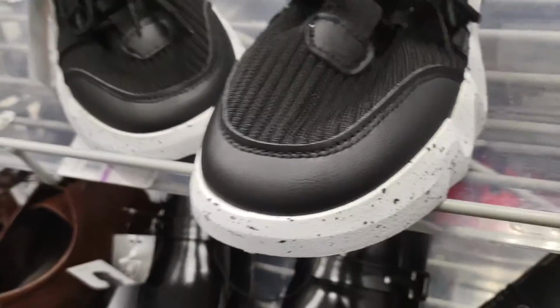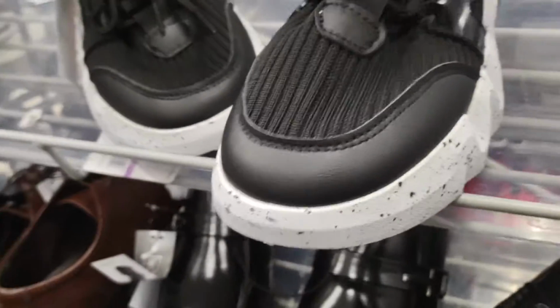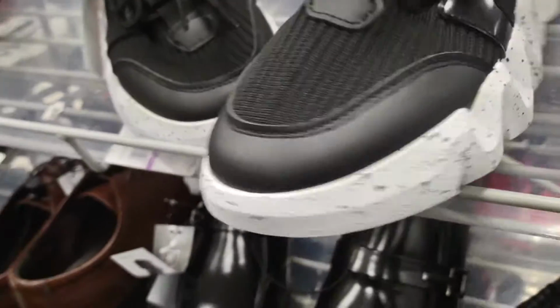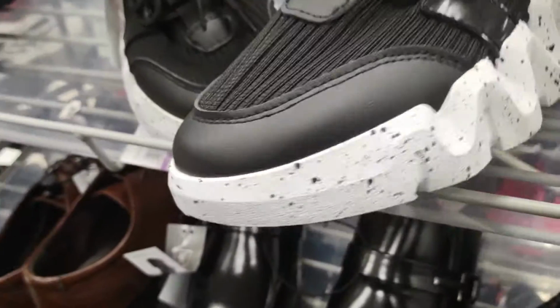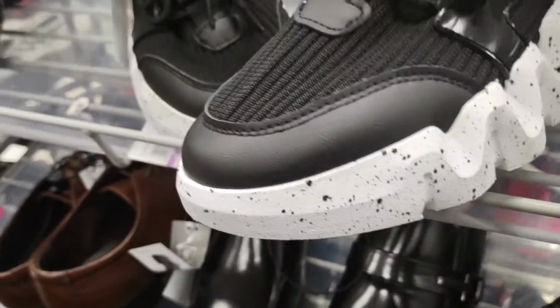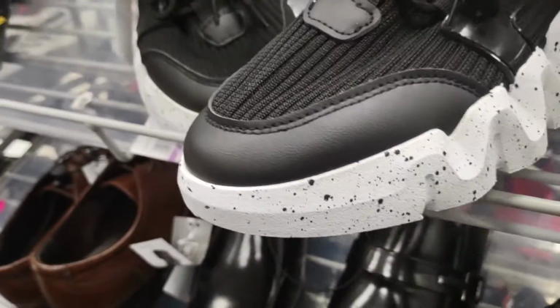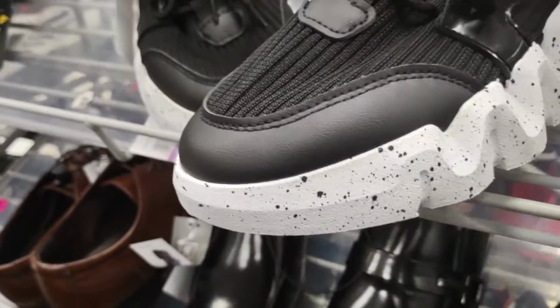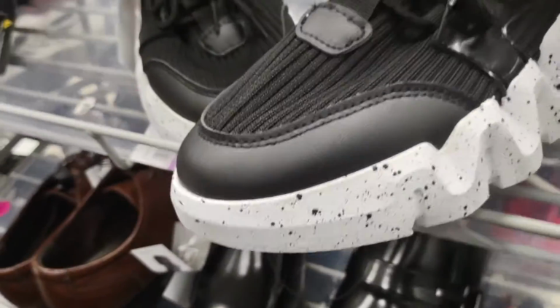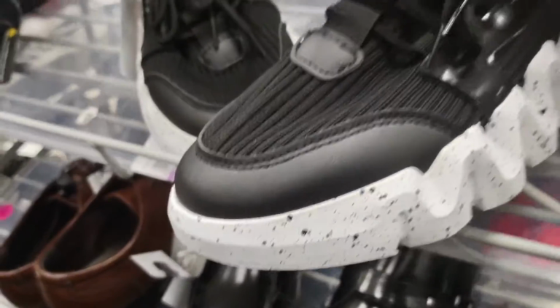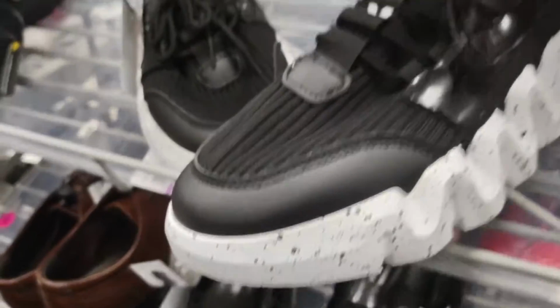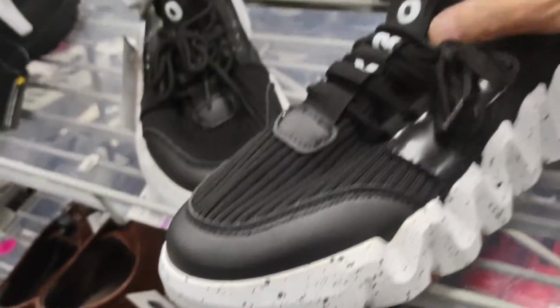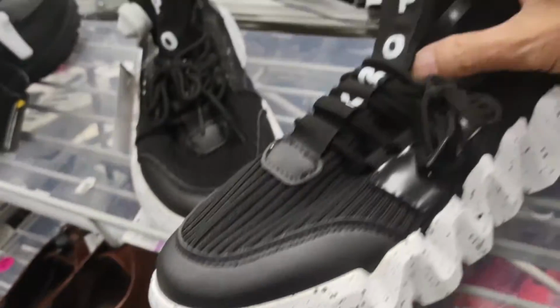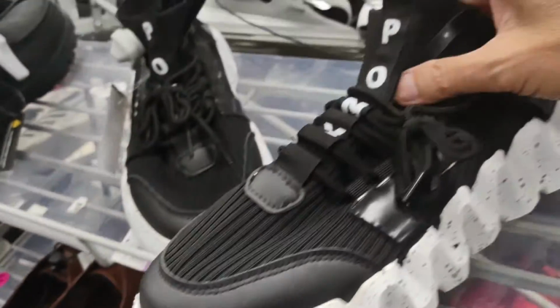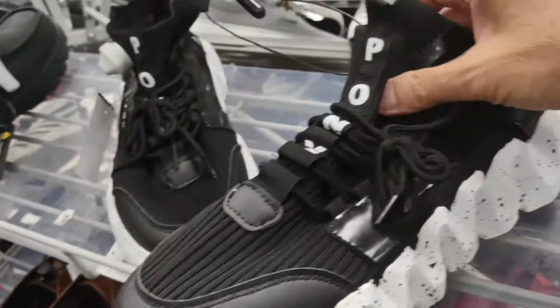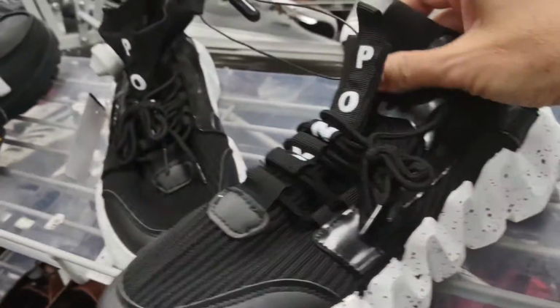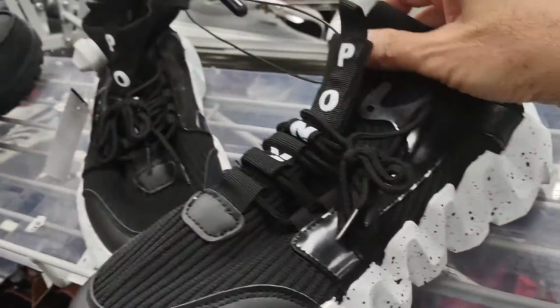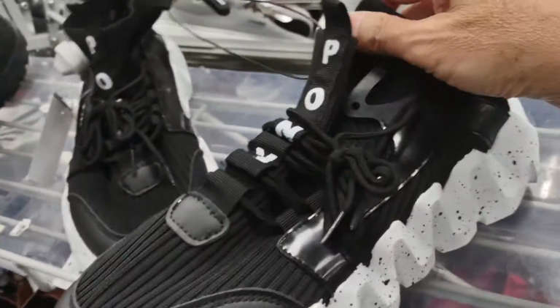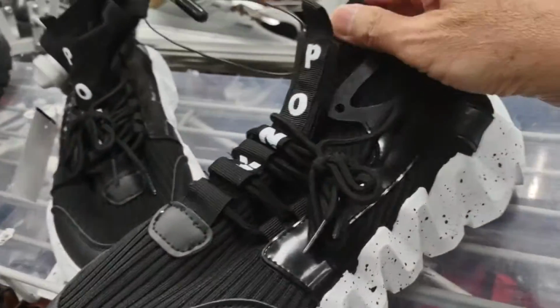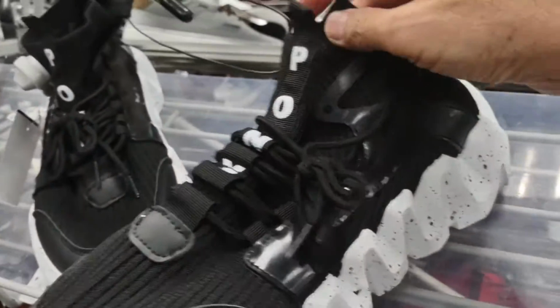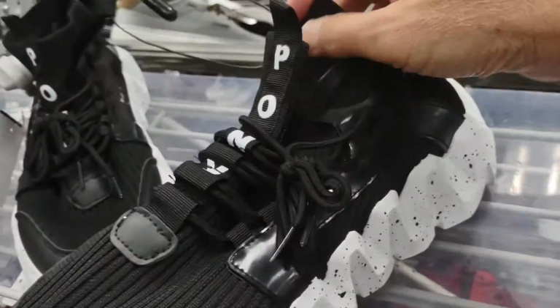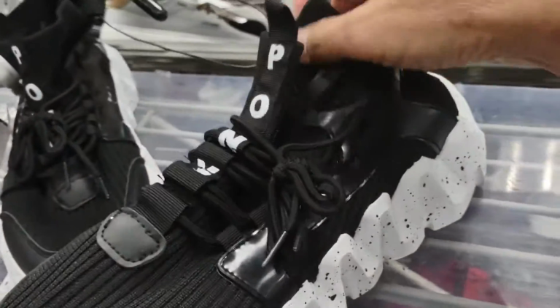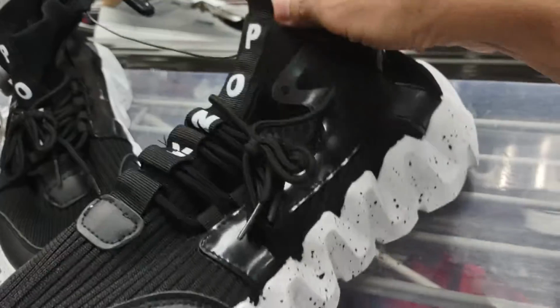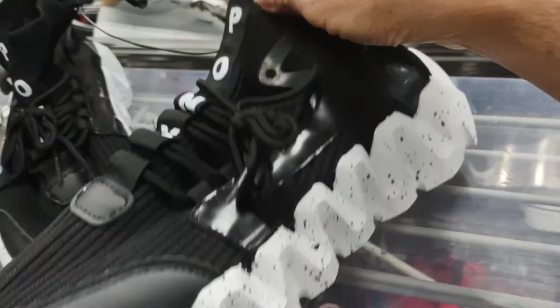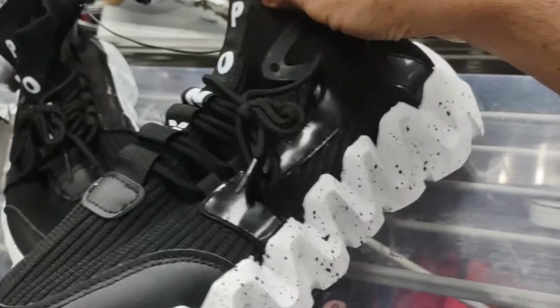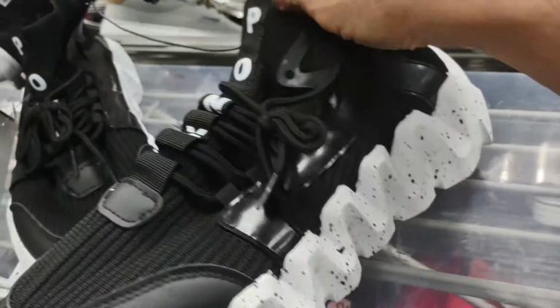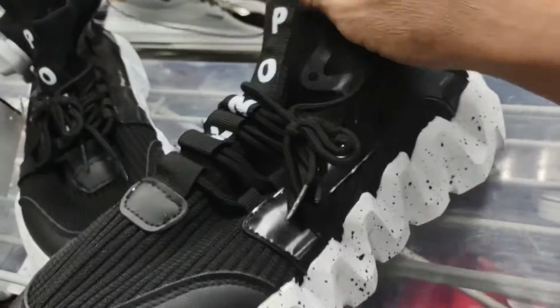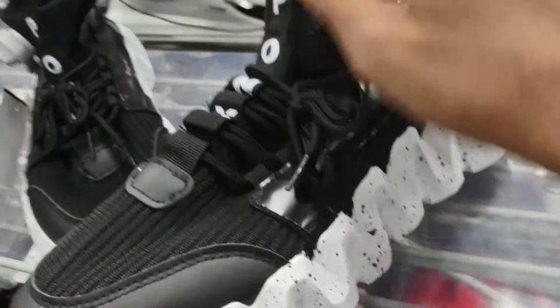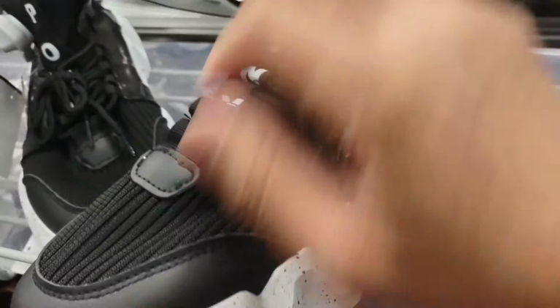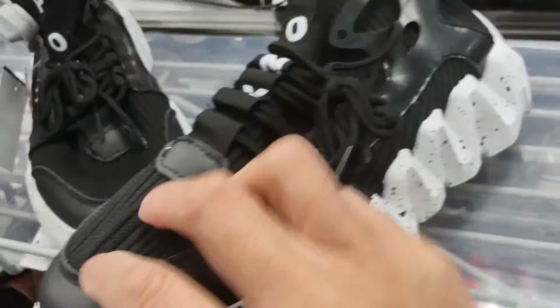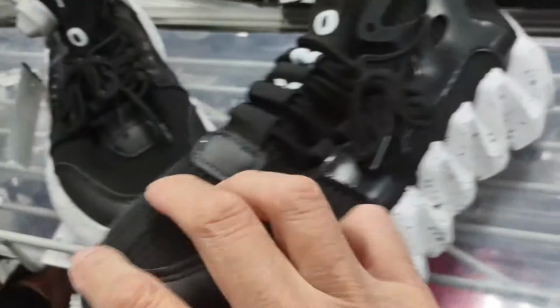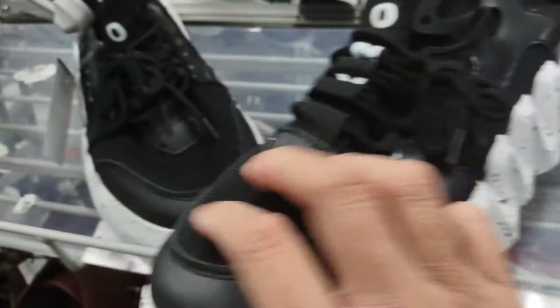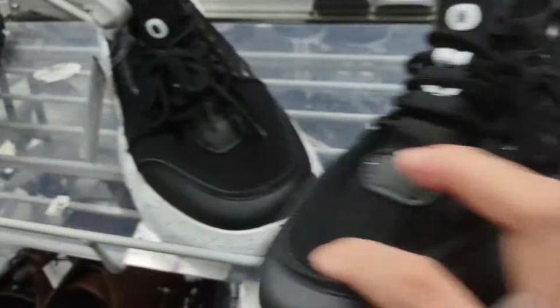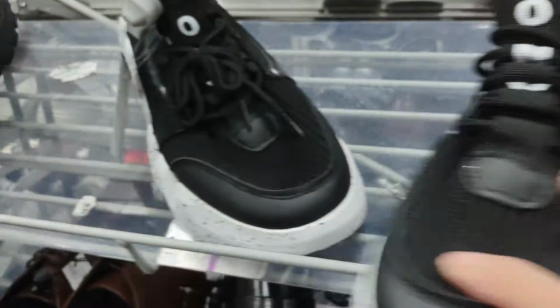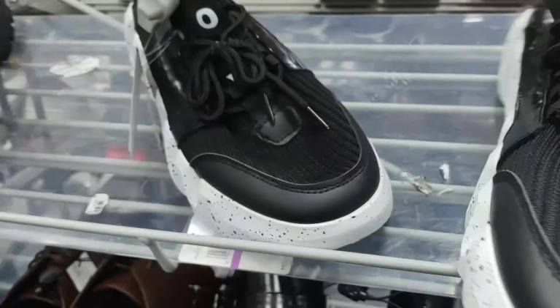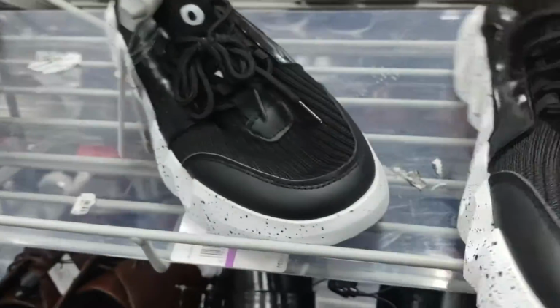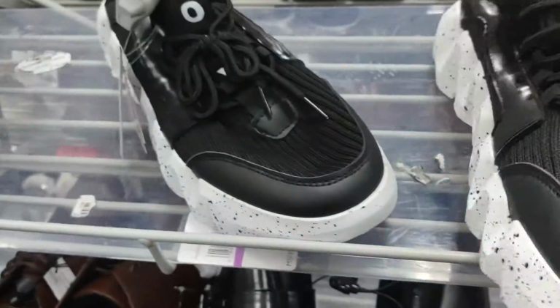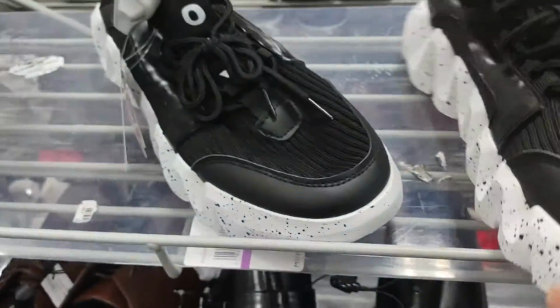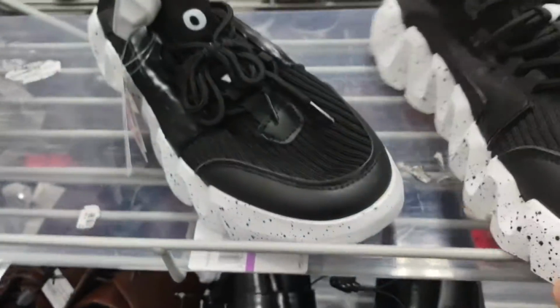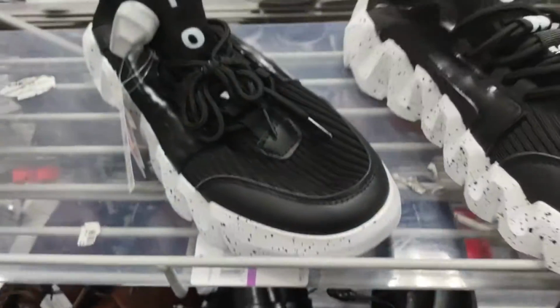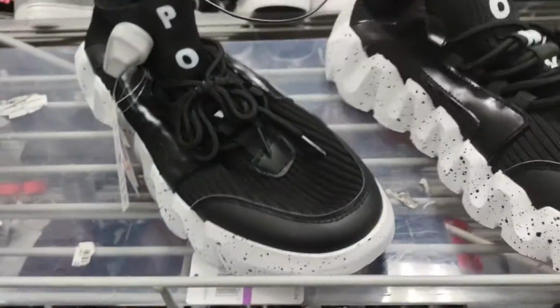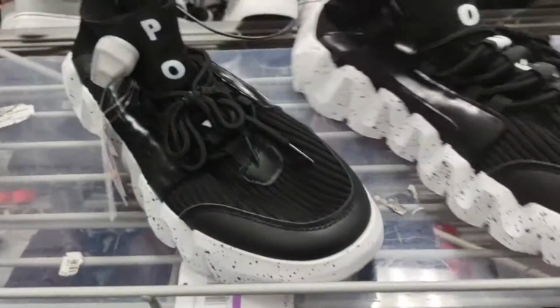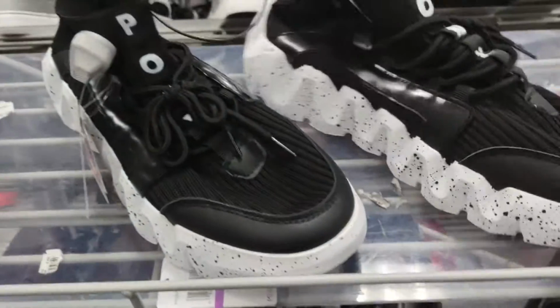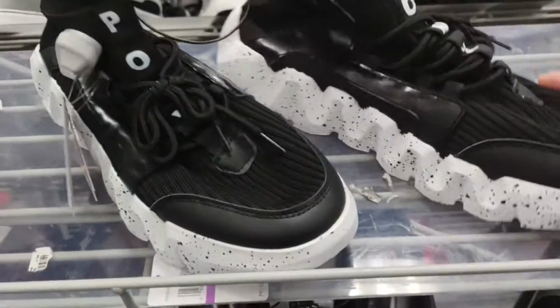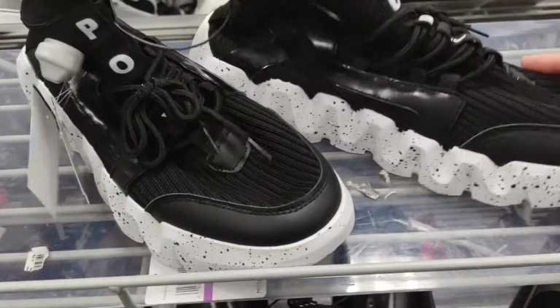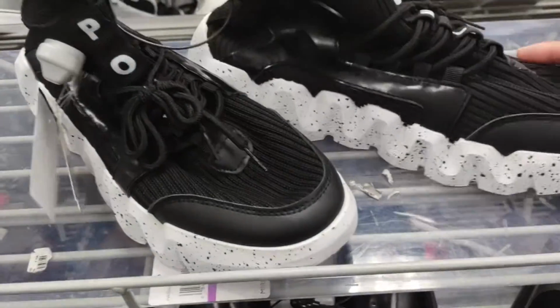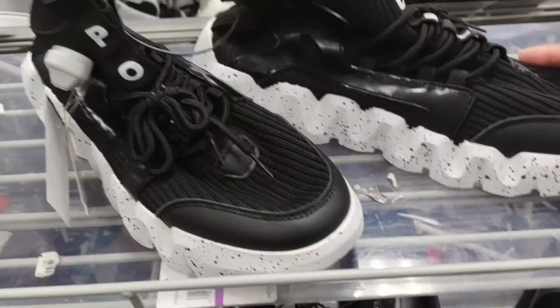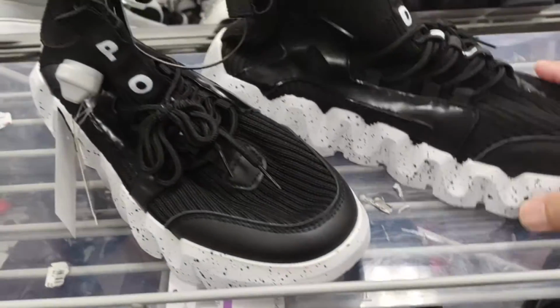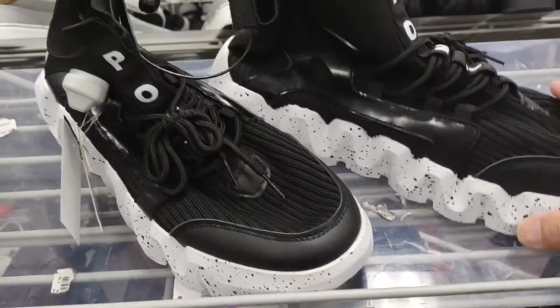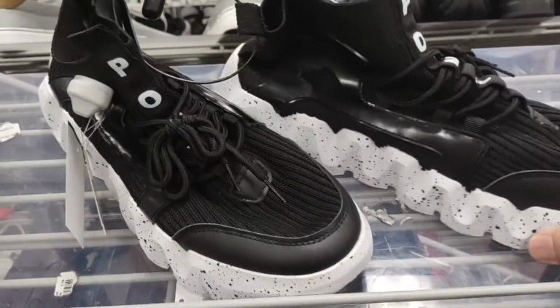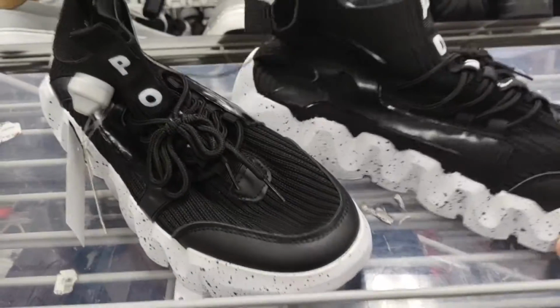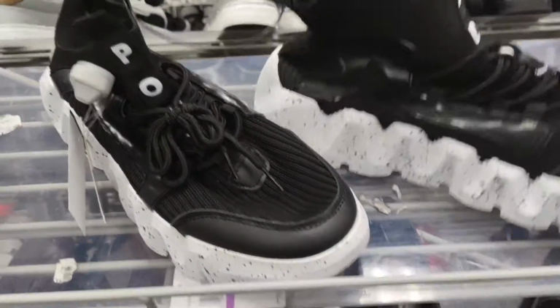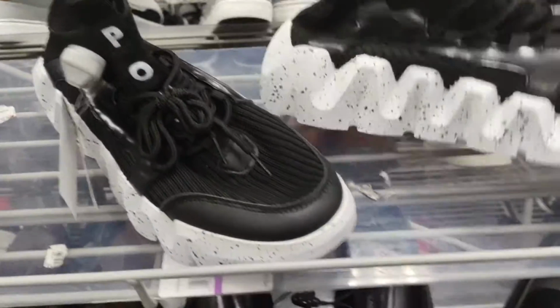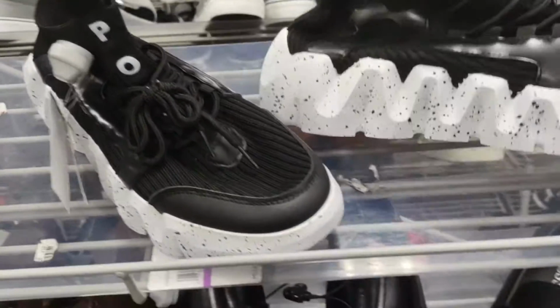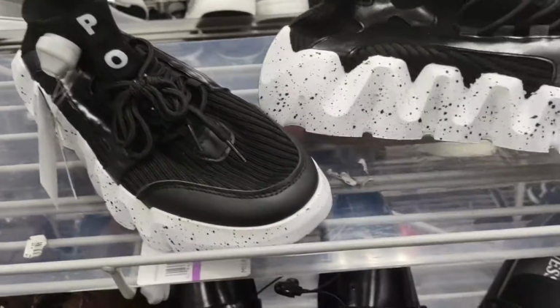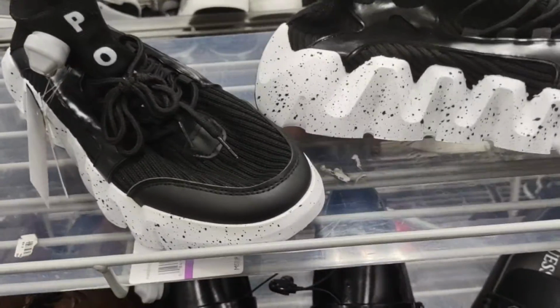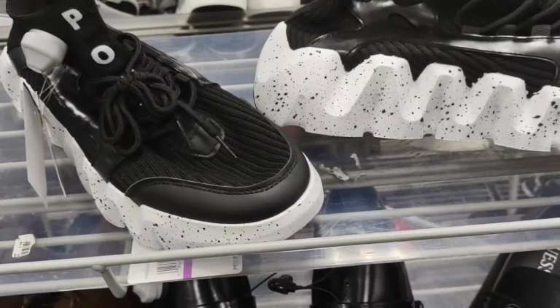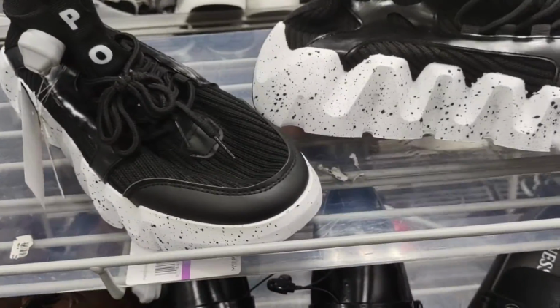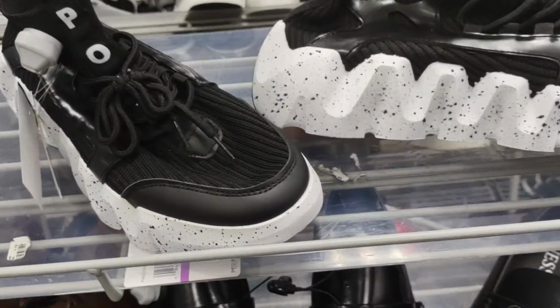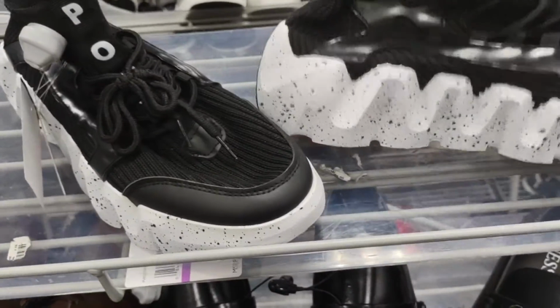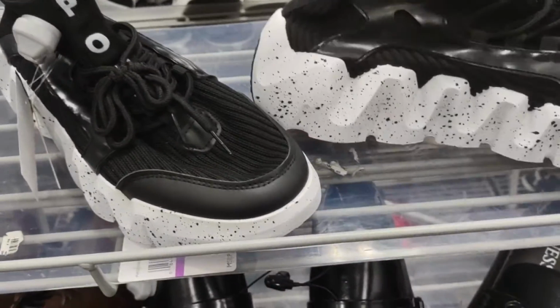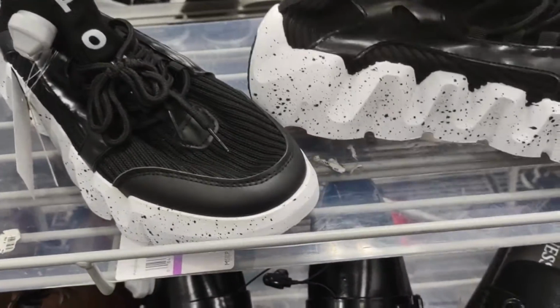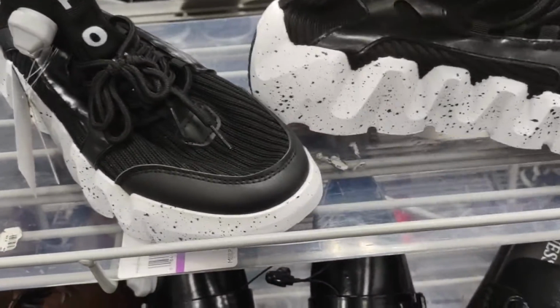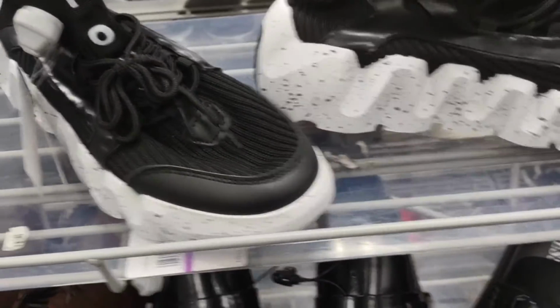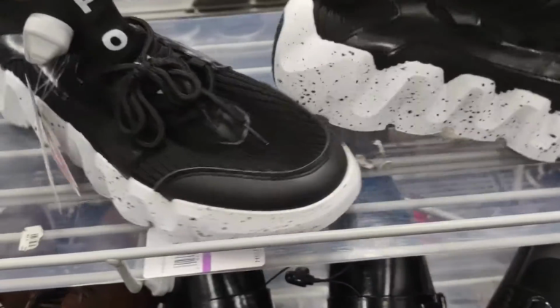Pony. I've never really worn any Ponies before but it could be interesting. I really like them a lot.